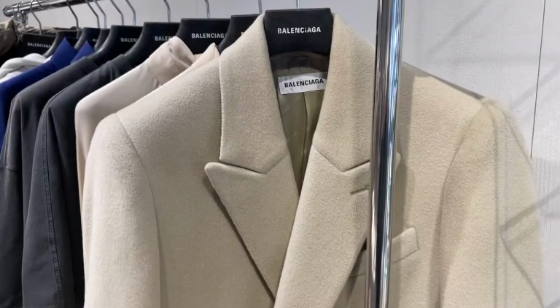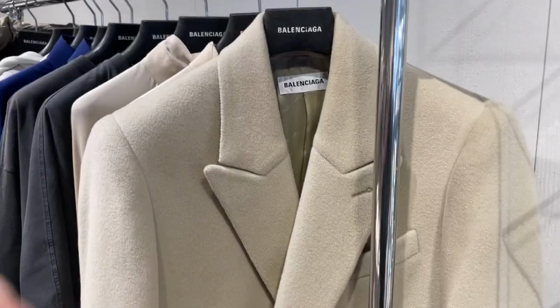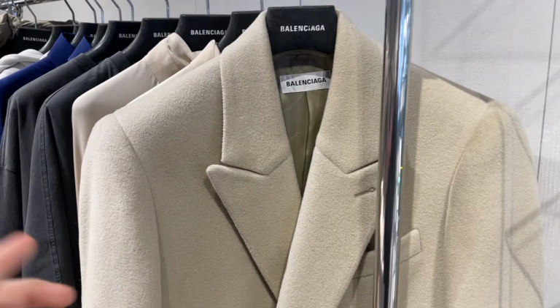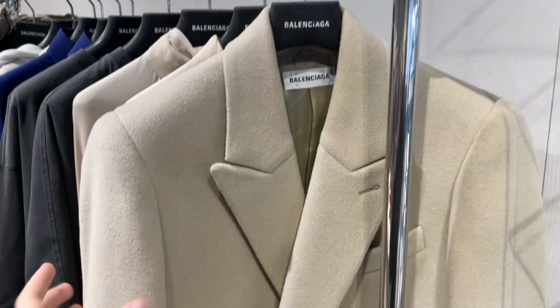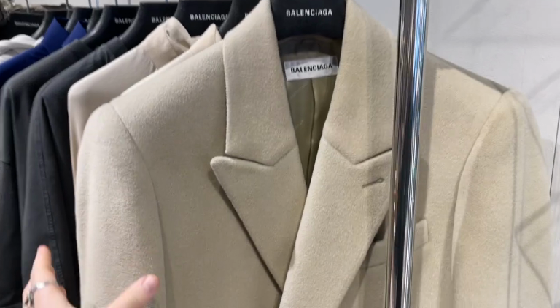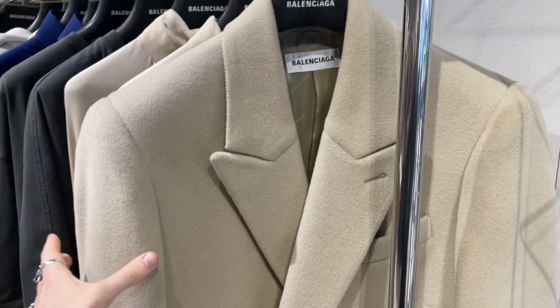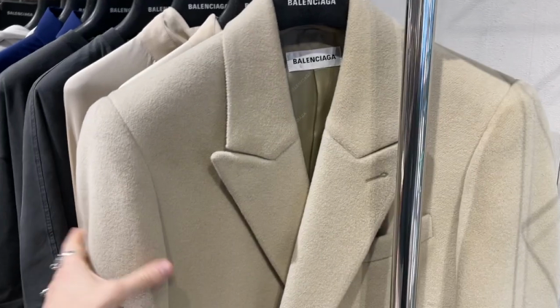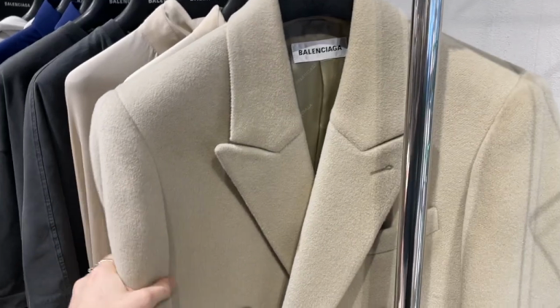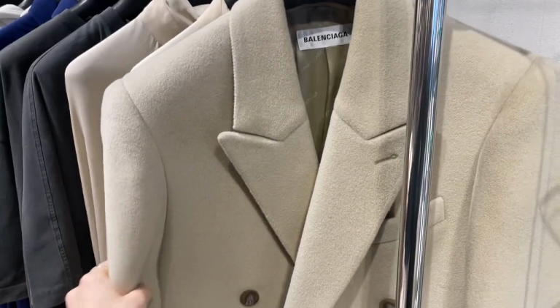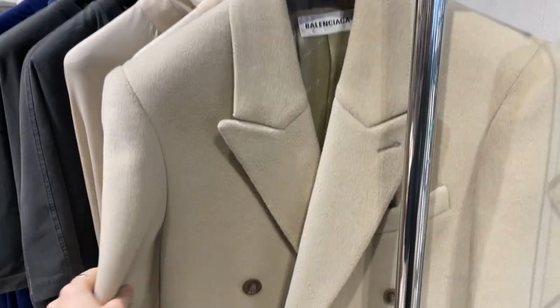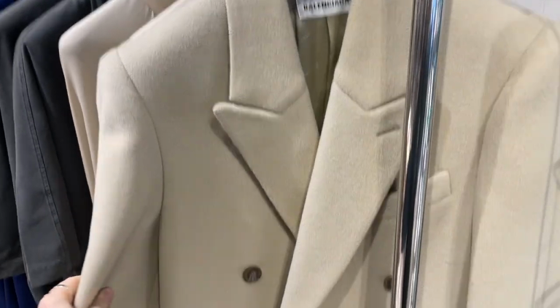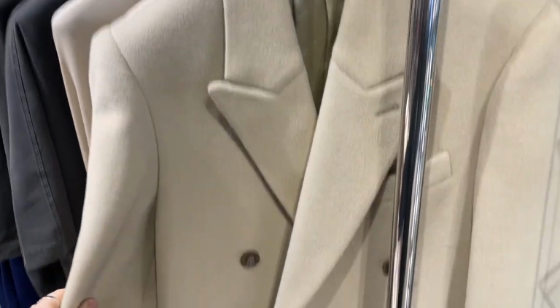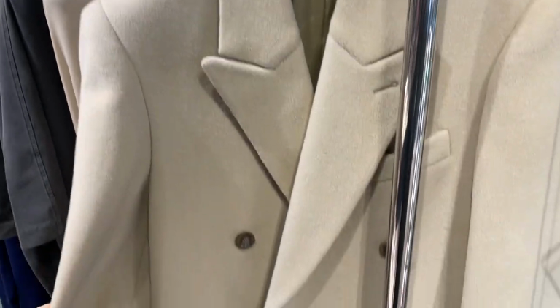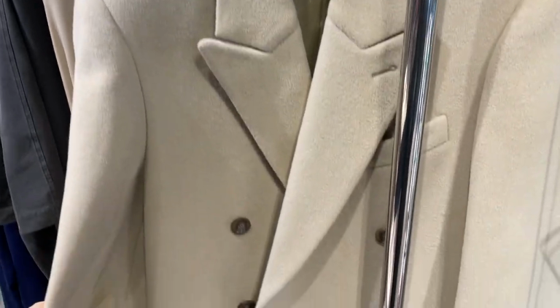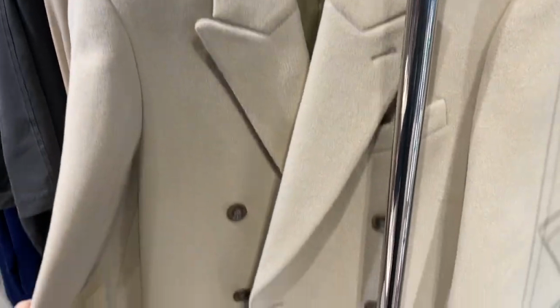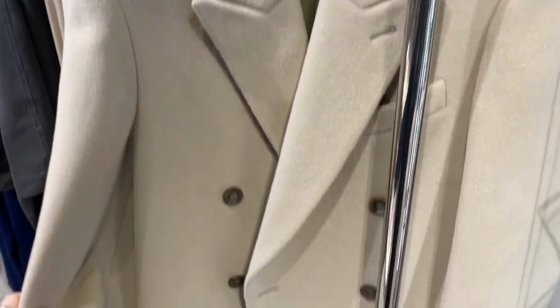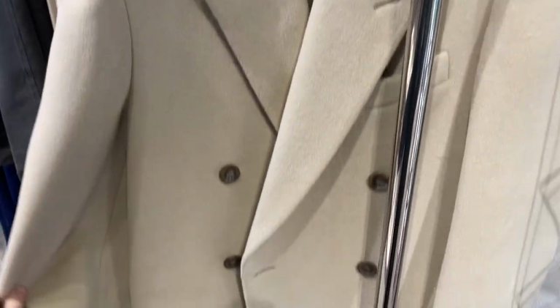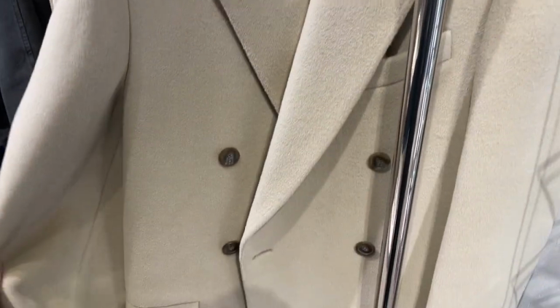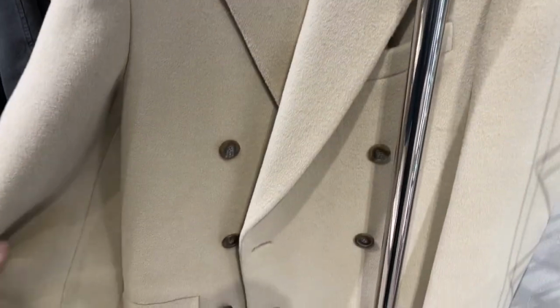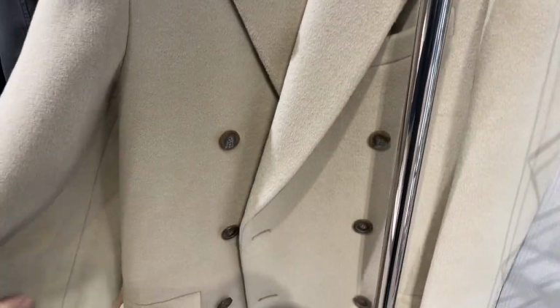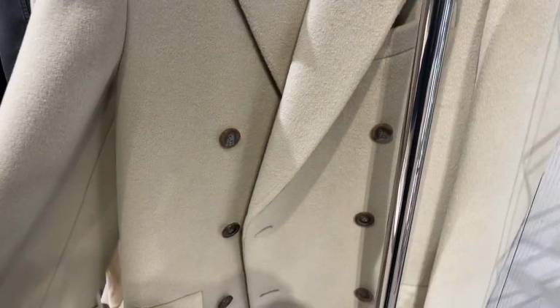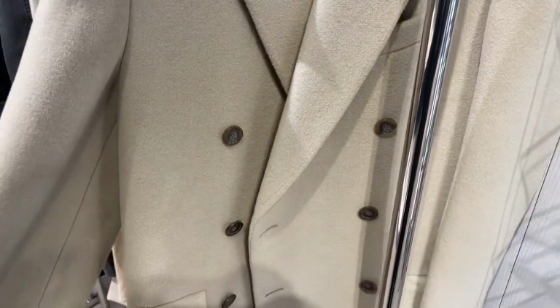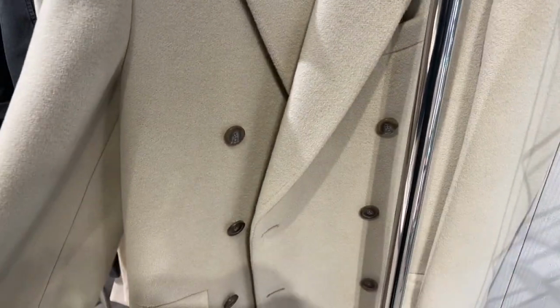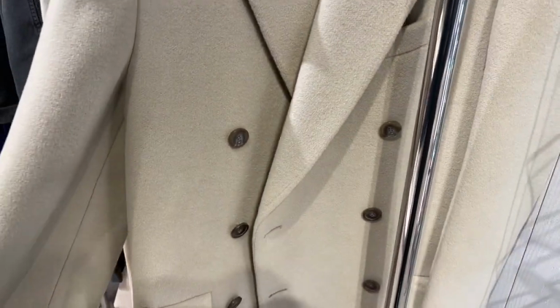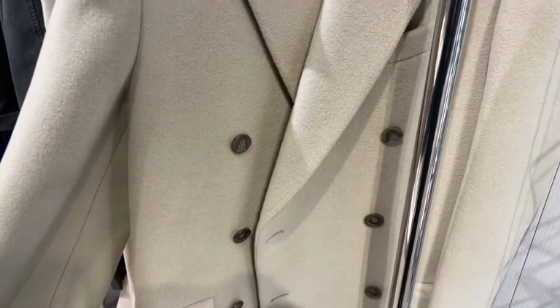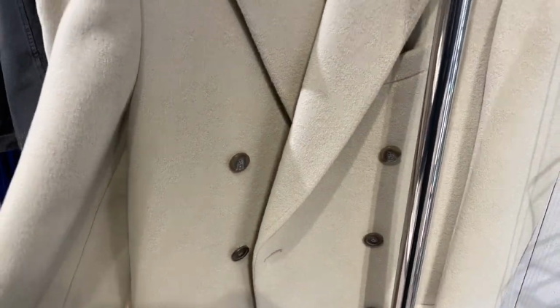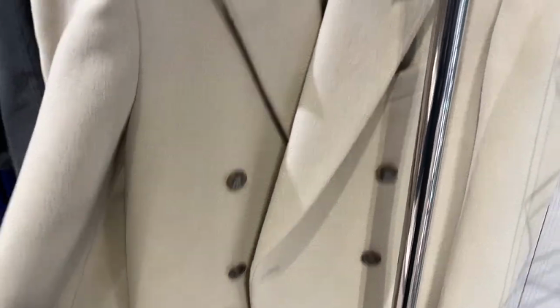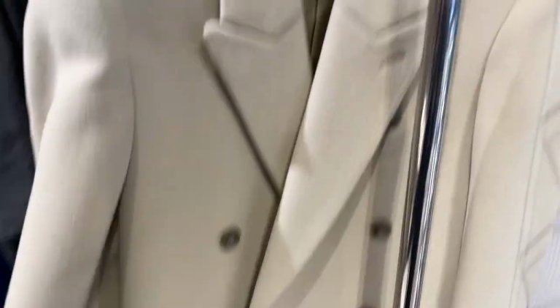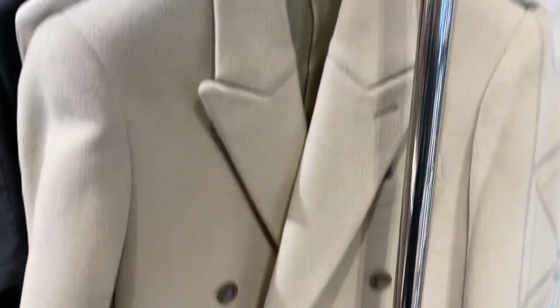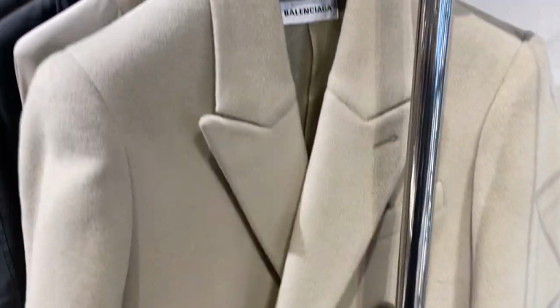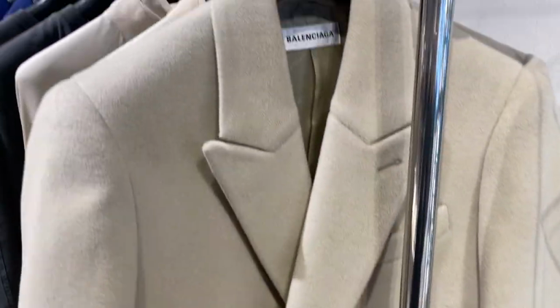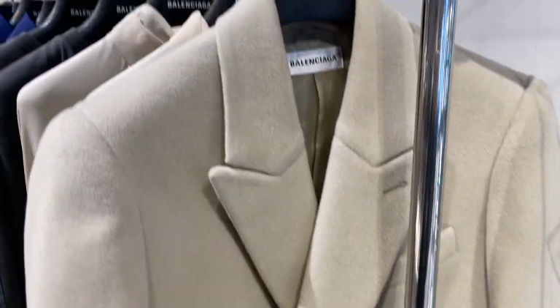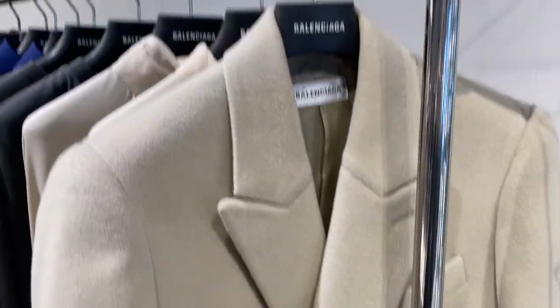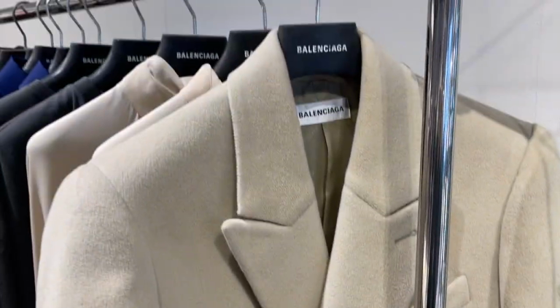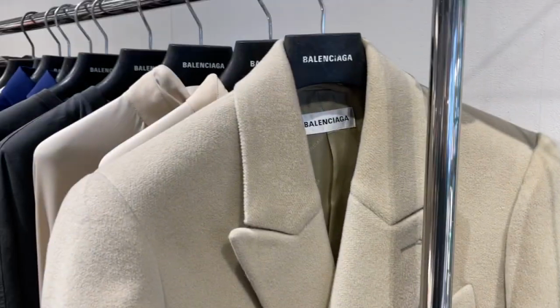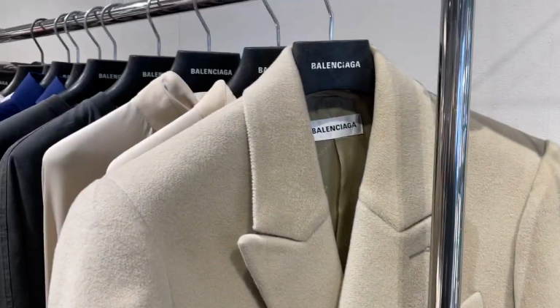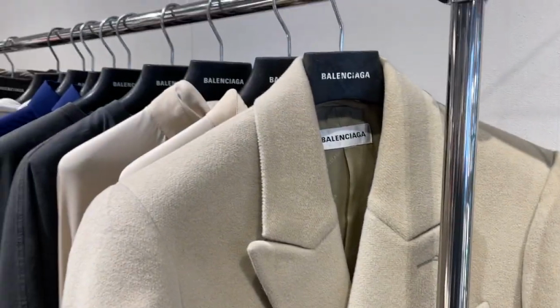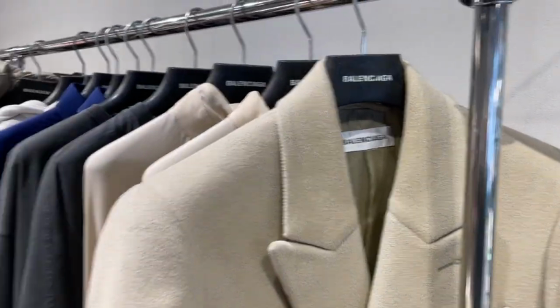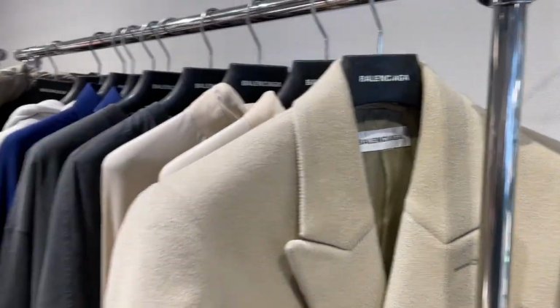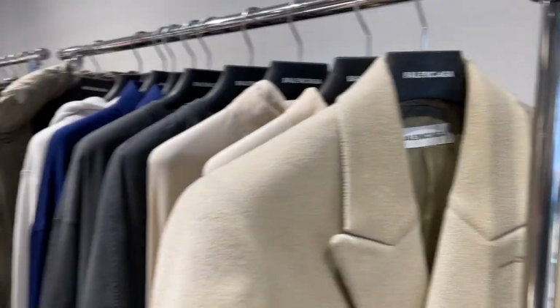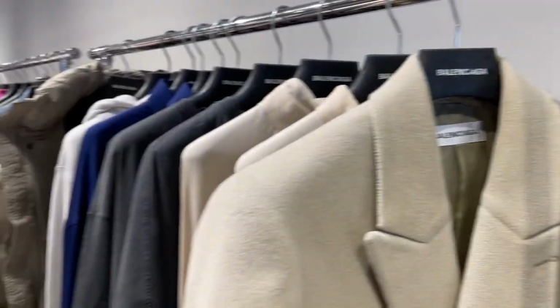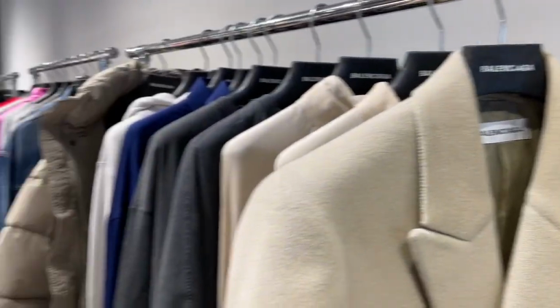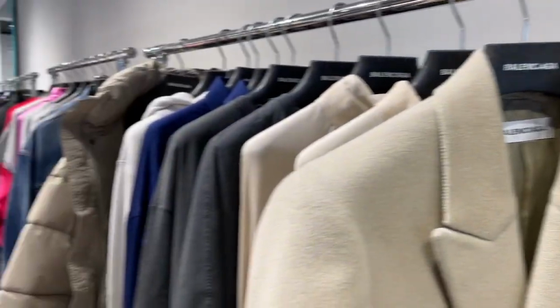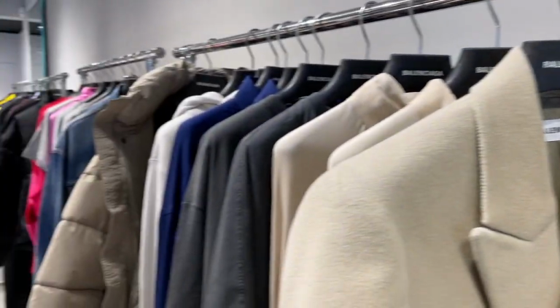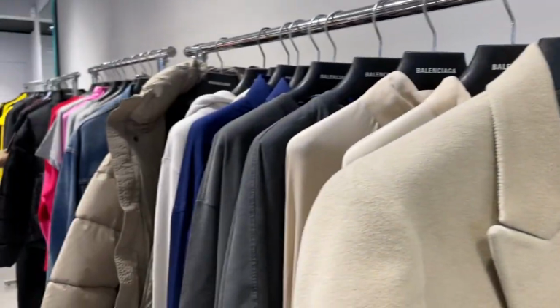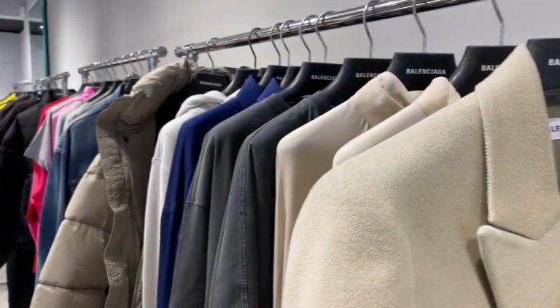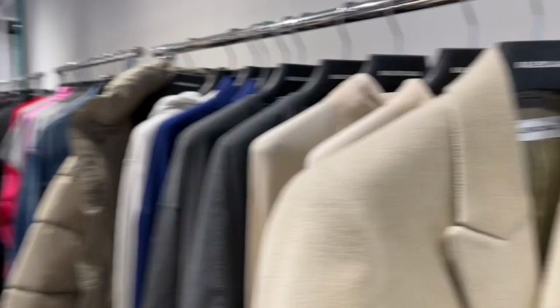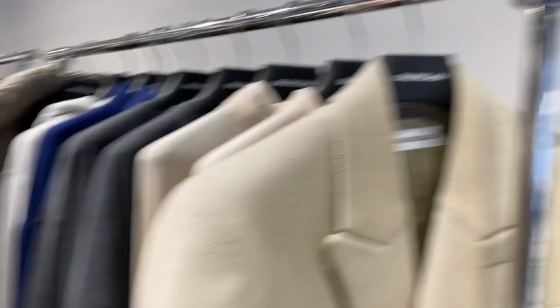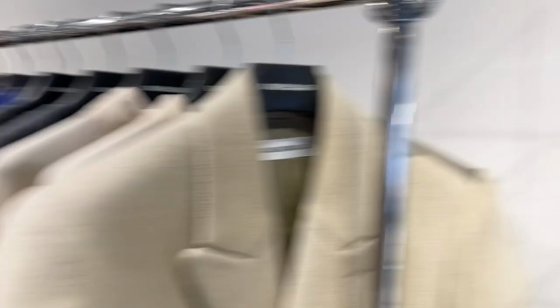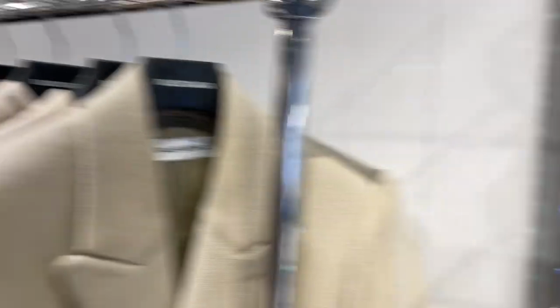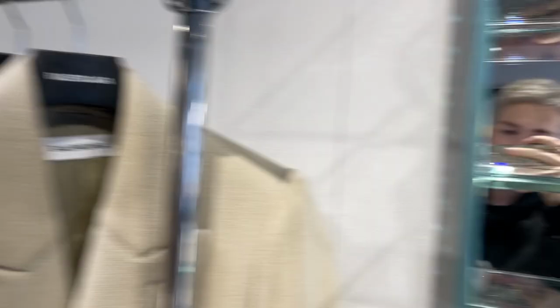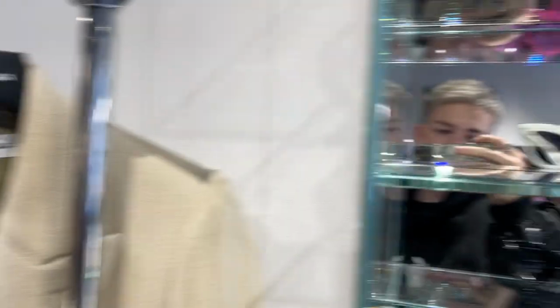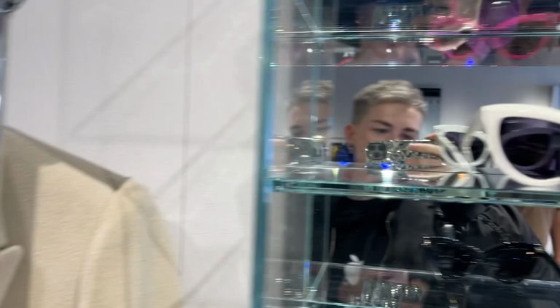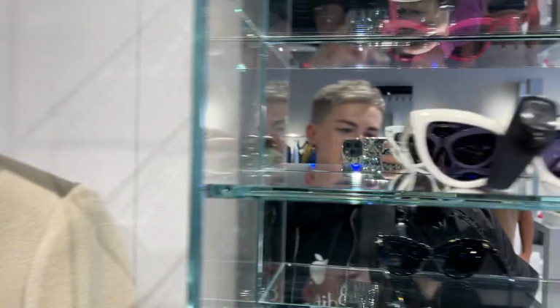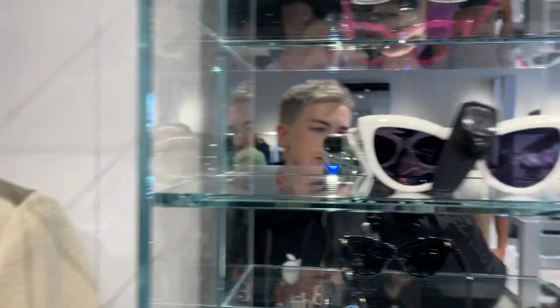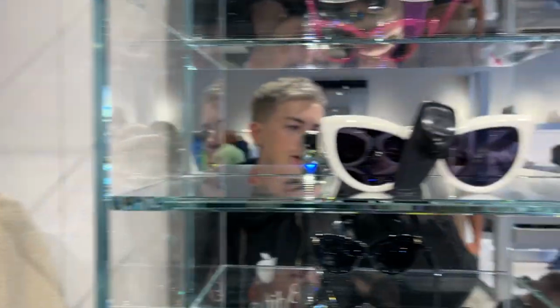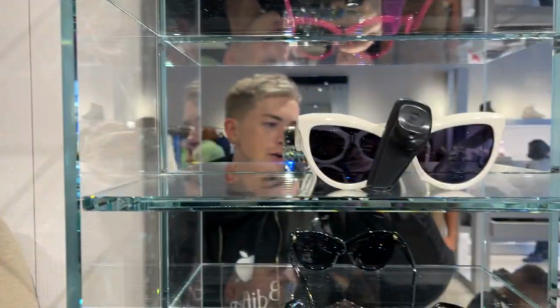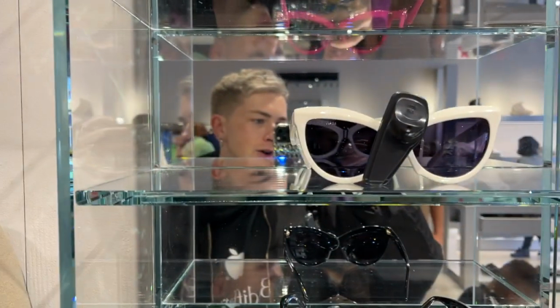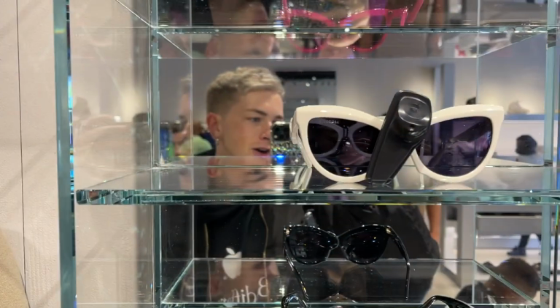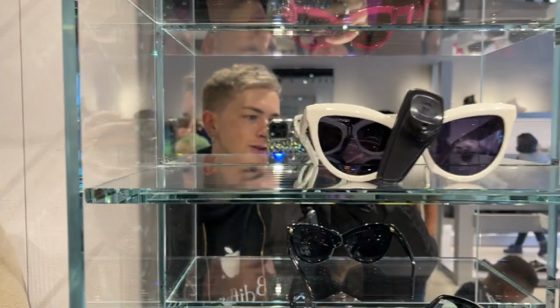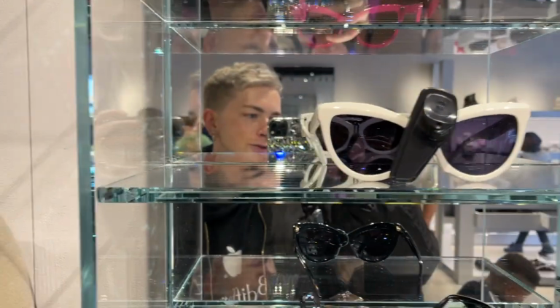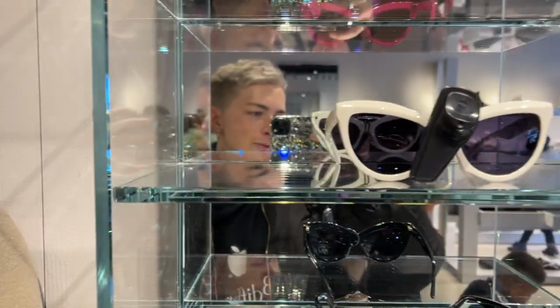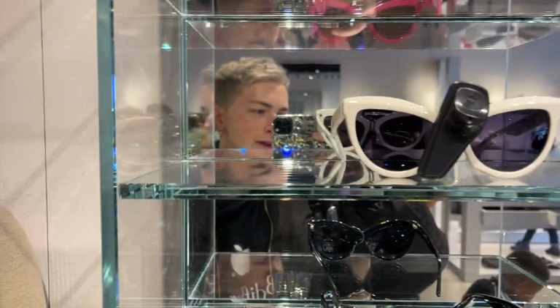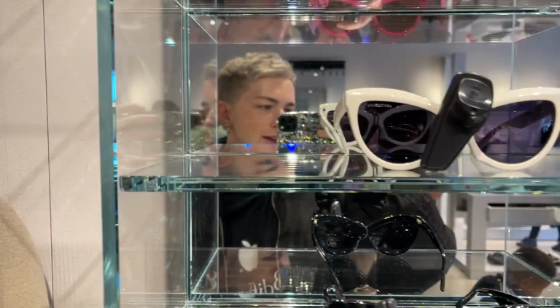There's a coat that looks beautiful, but they only have it in a tiny size, so it's not going to work for me.